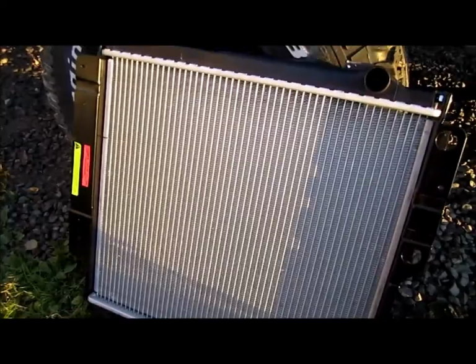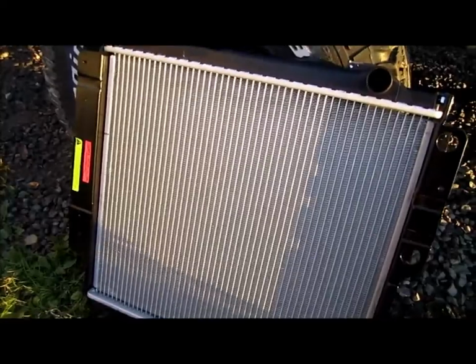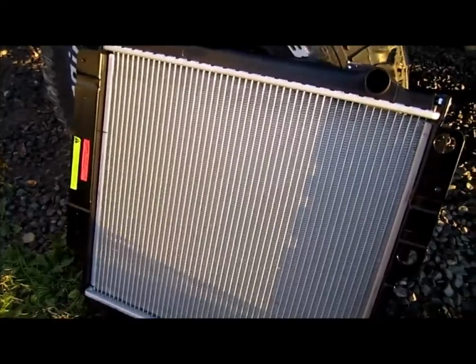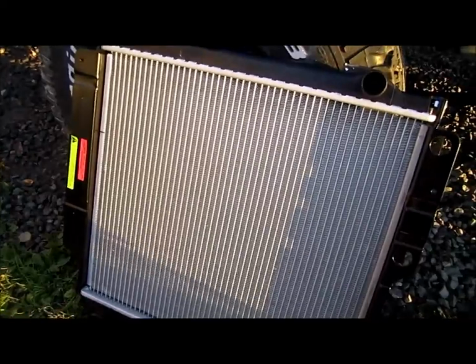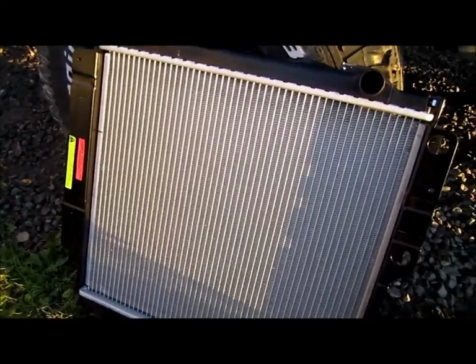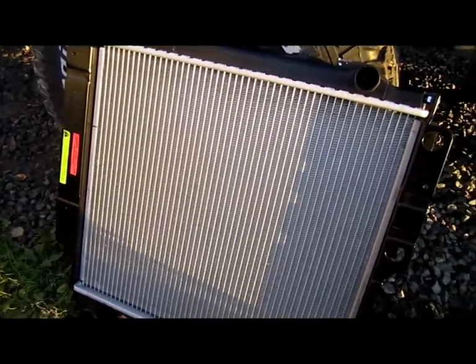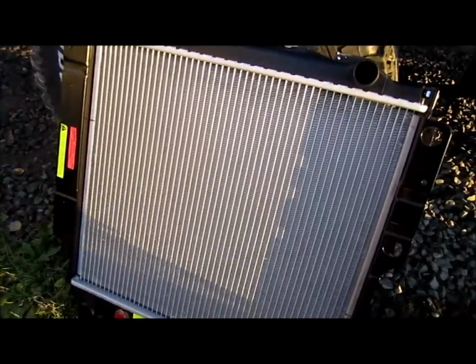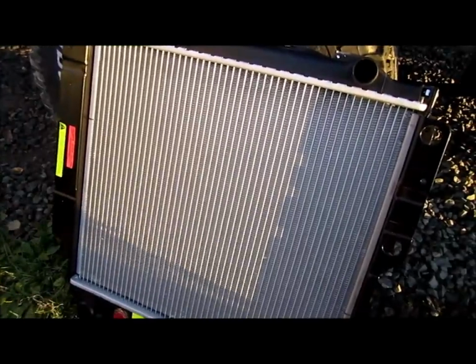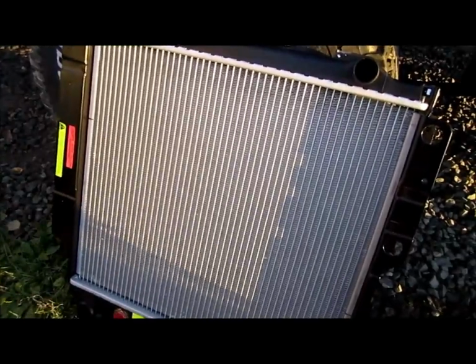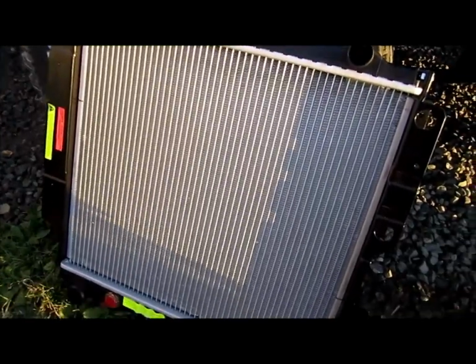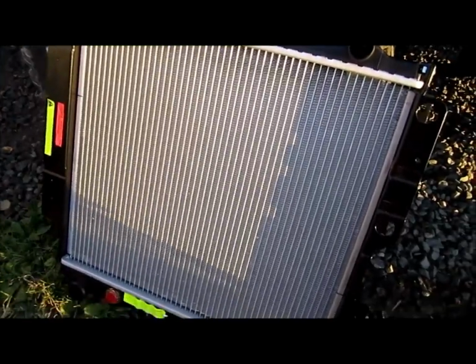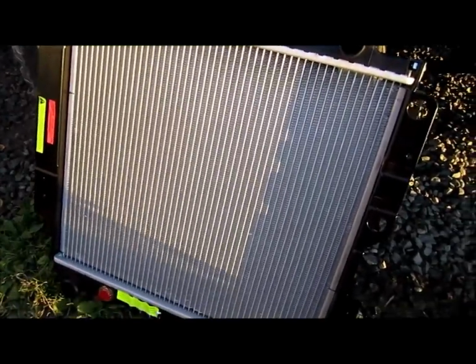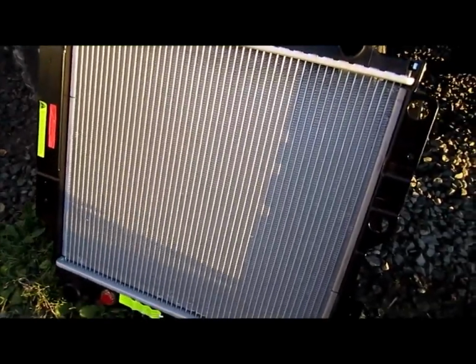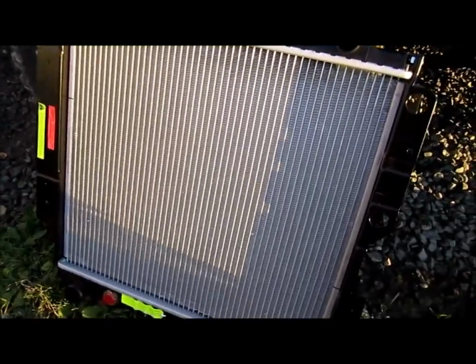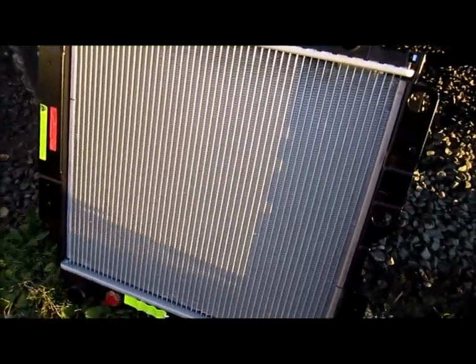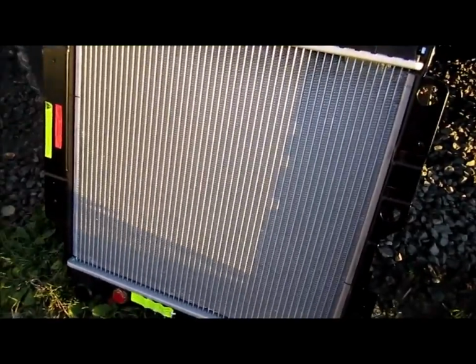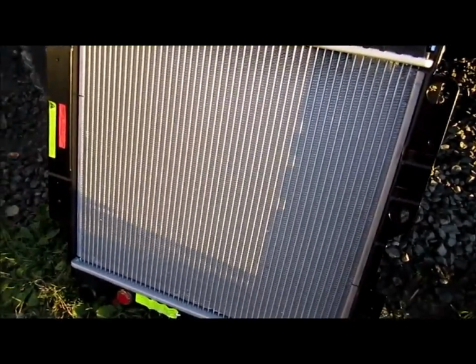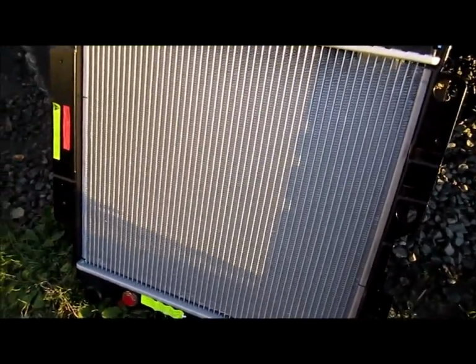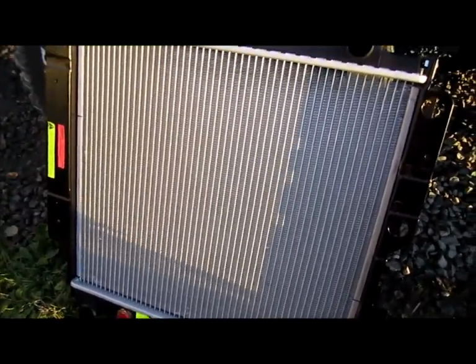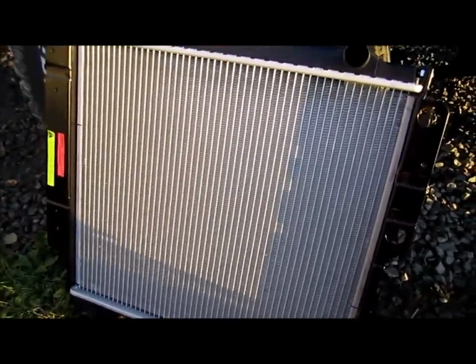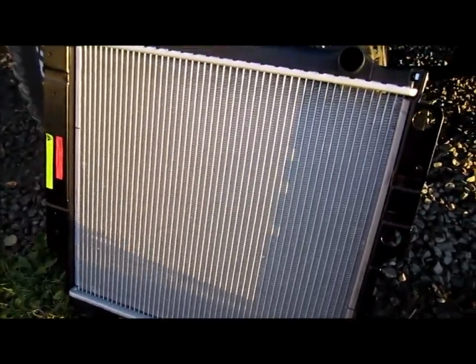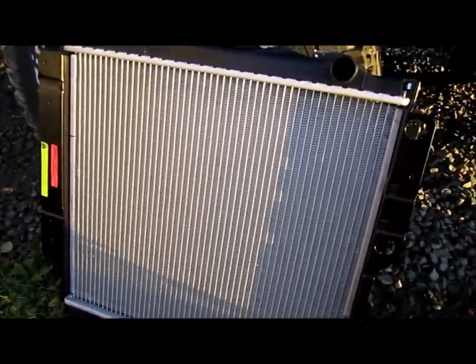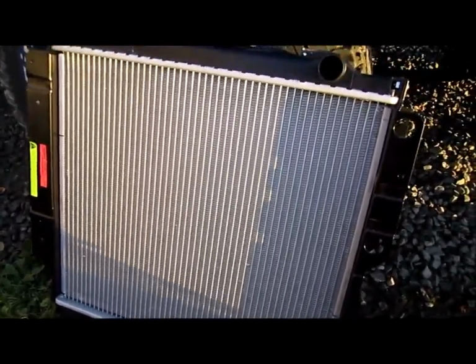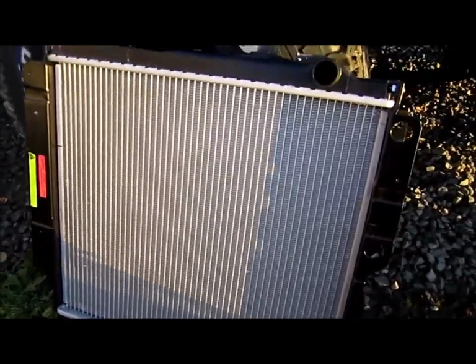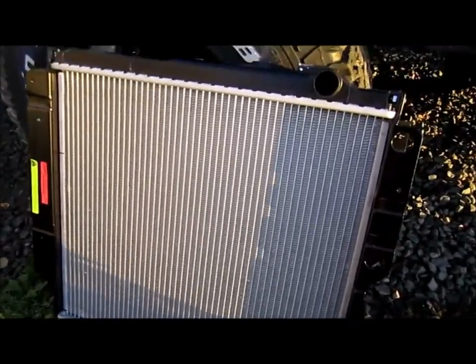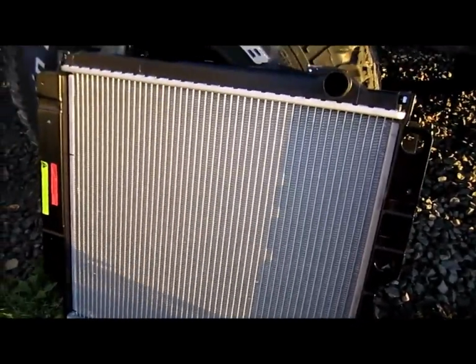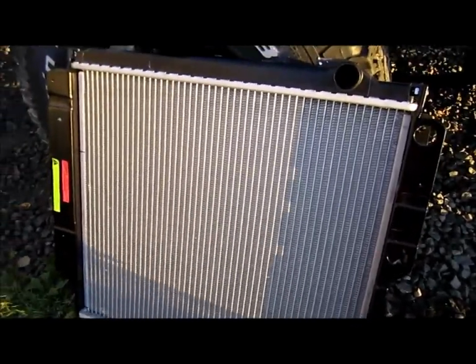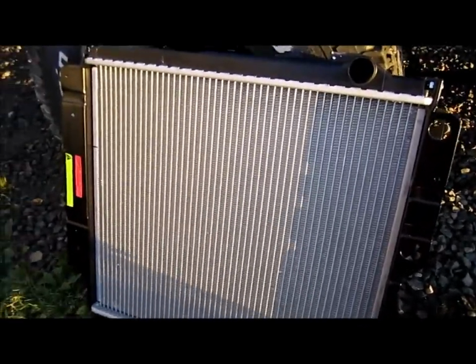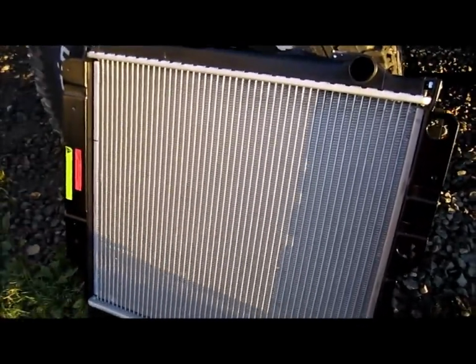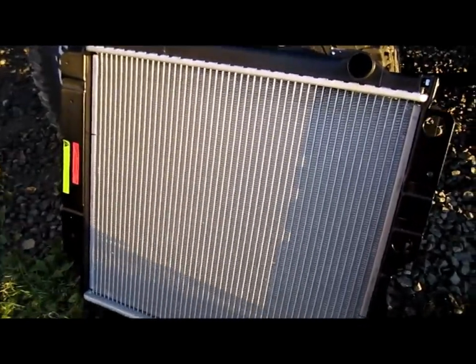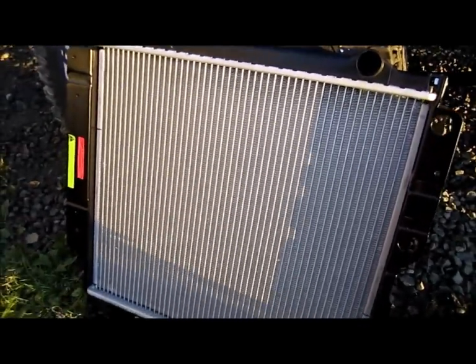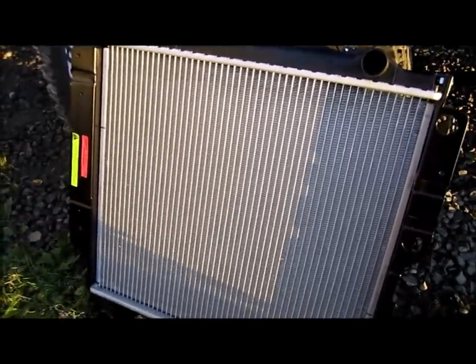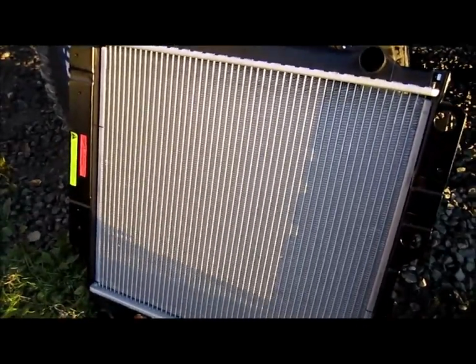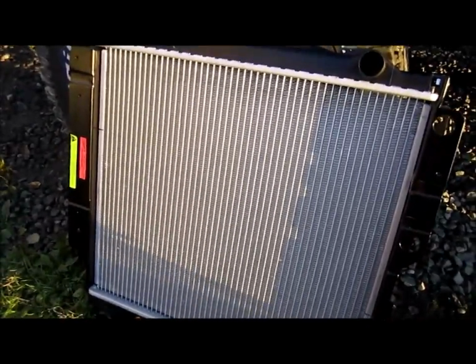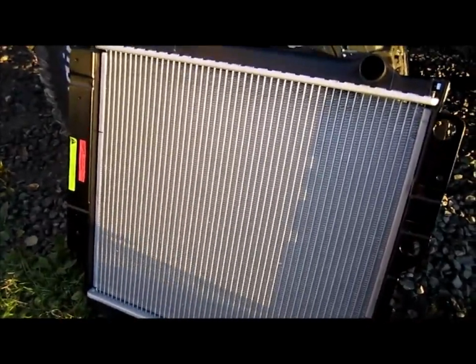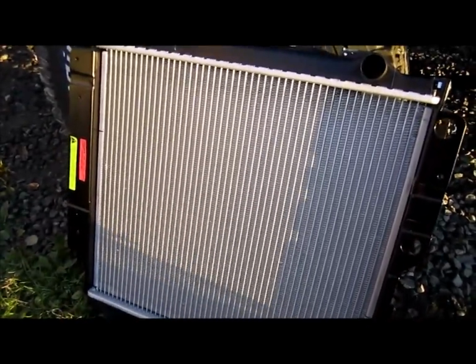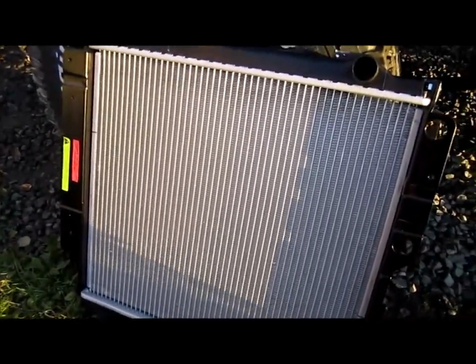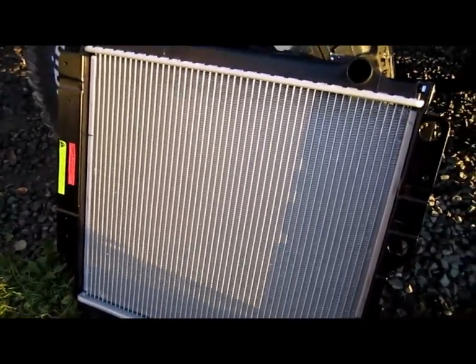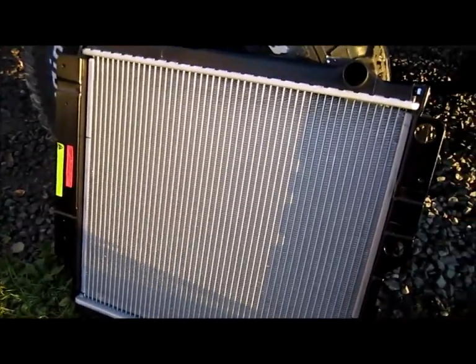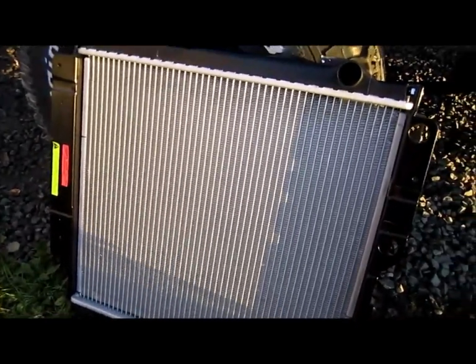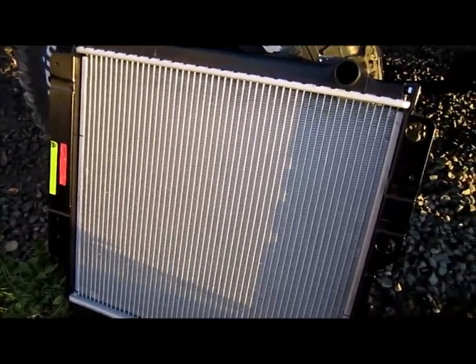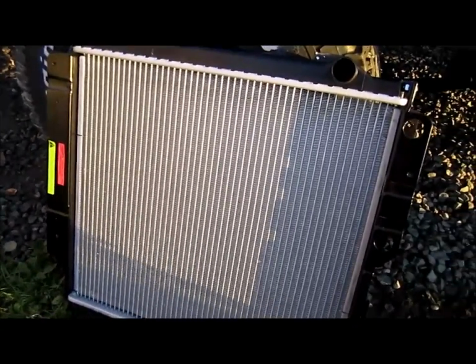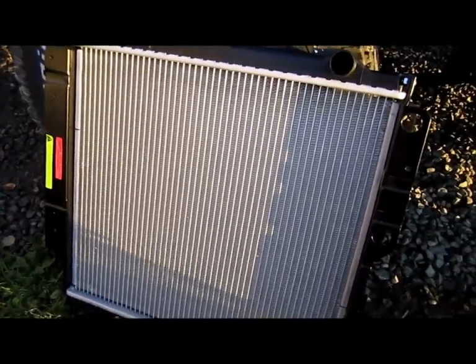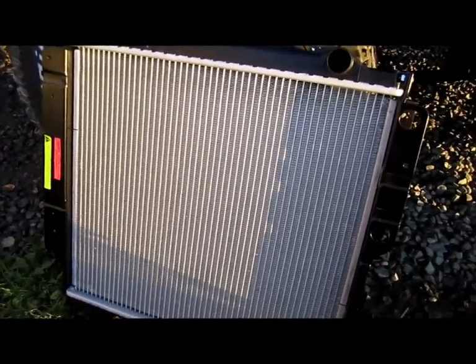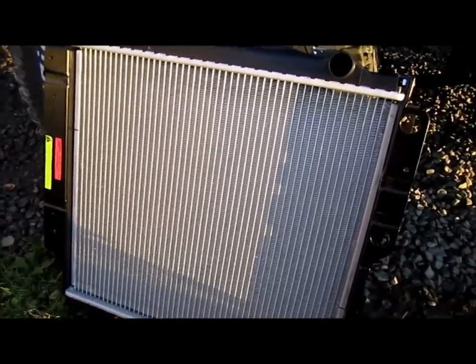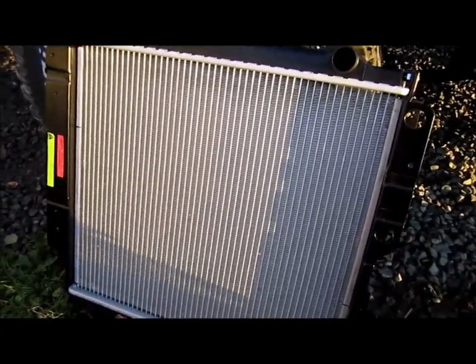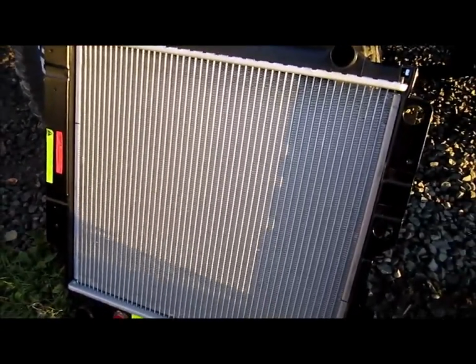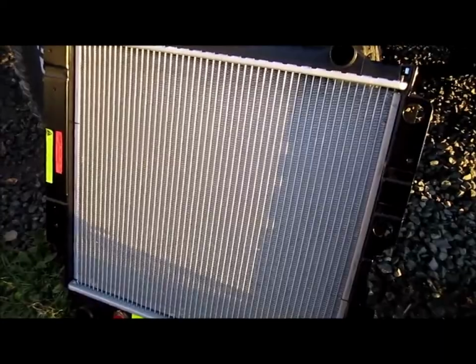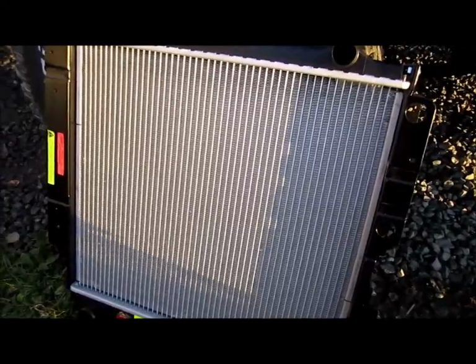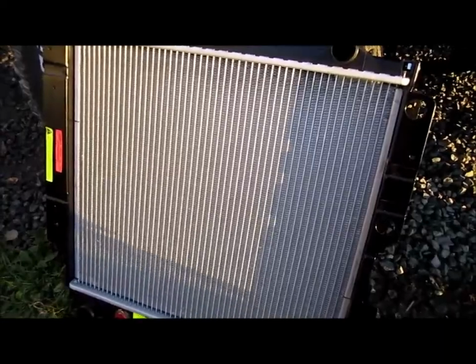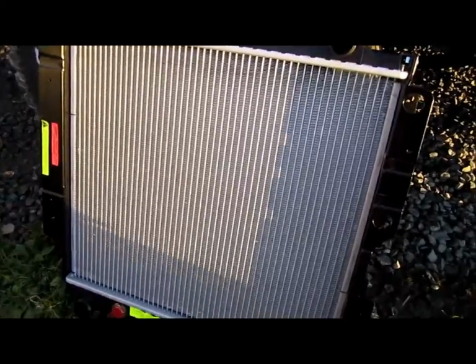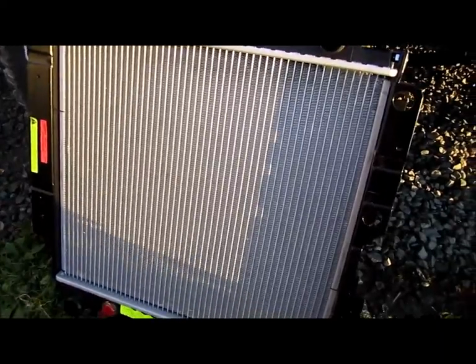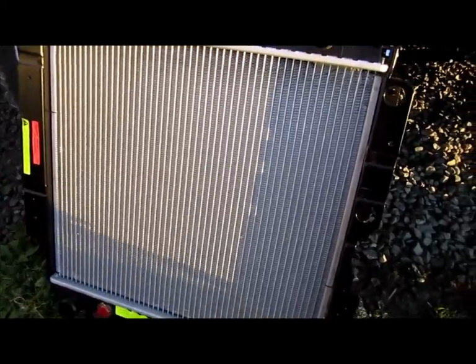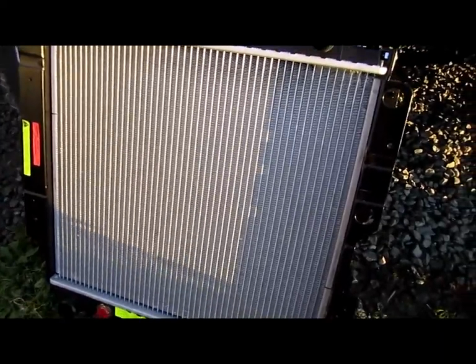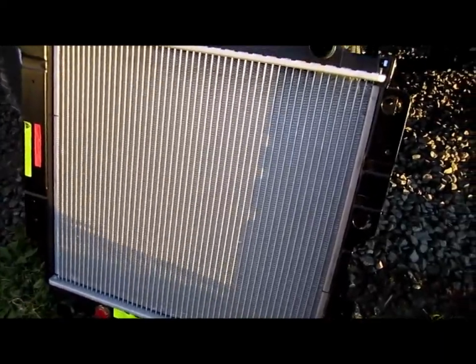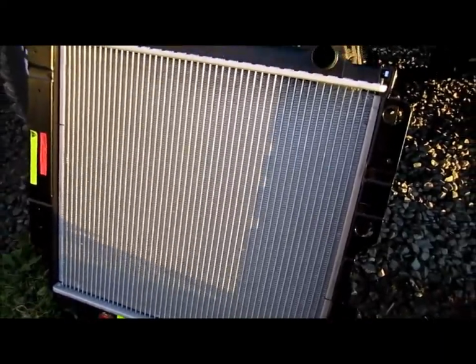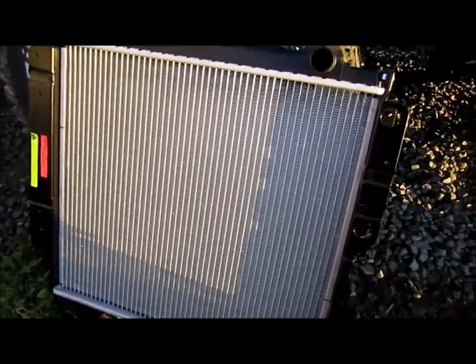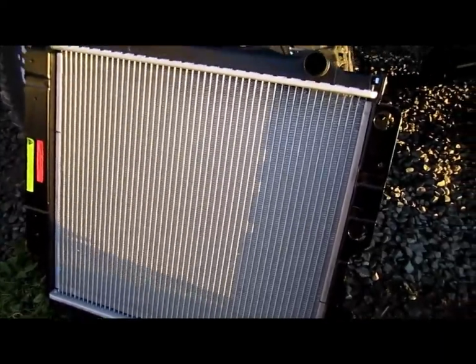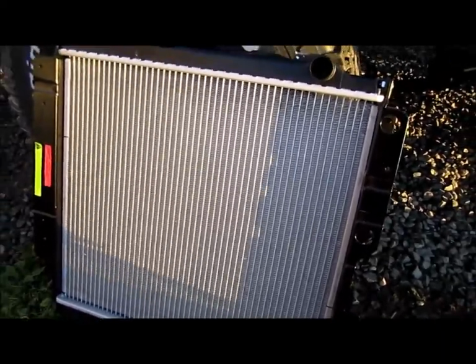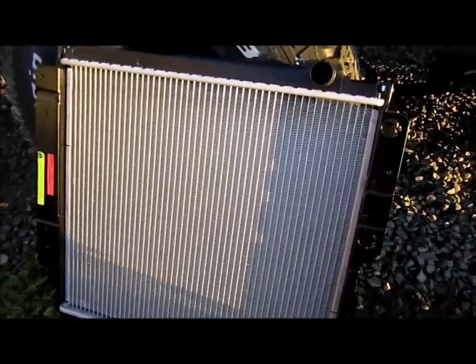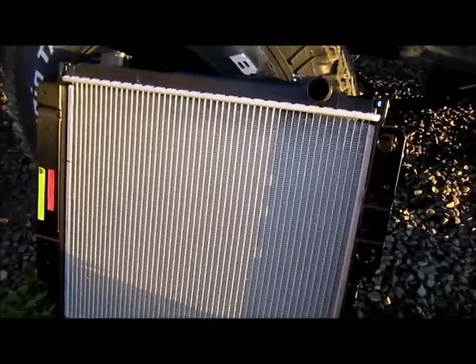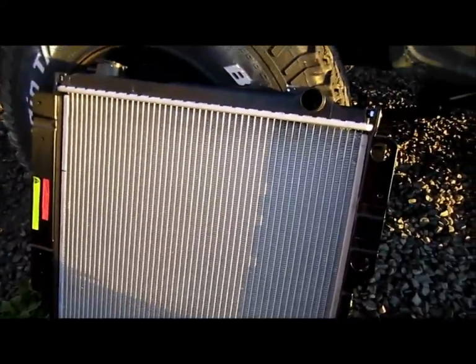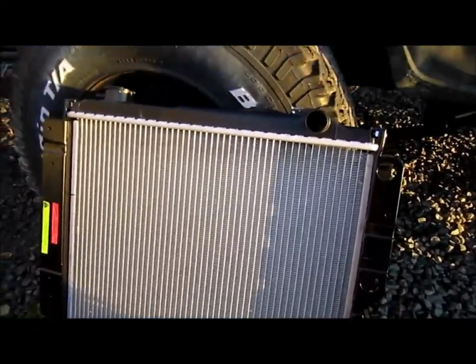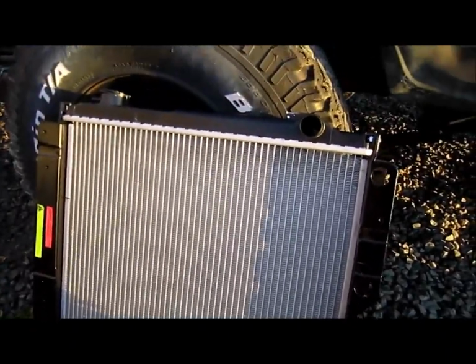I'm going to get at changing the radiator in this Jeep. Thank you for watching — subscribe if you have not, and thank you very much to those that already have.